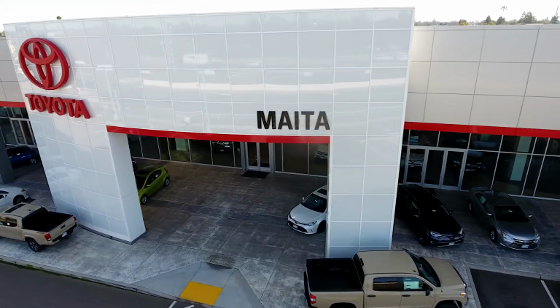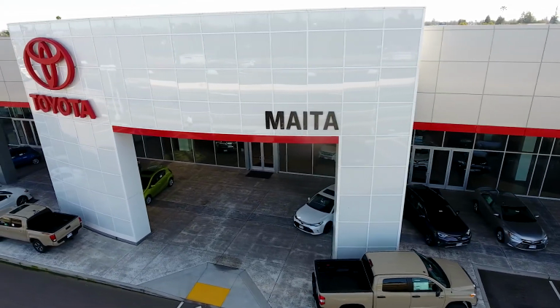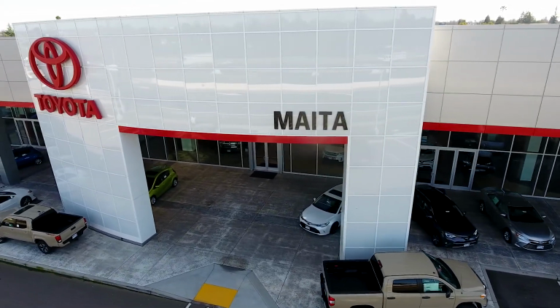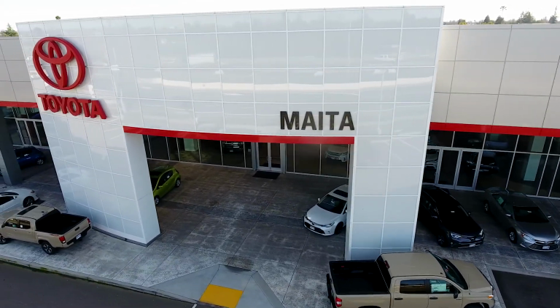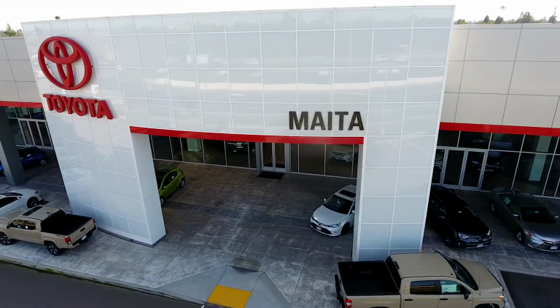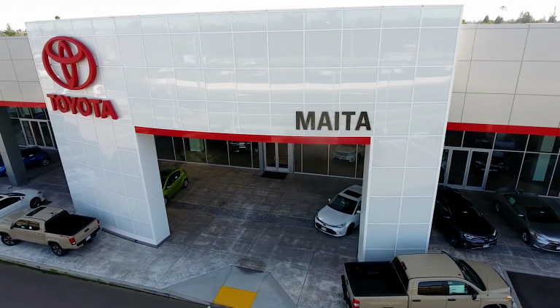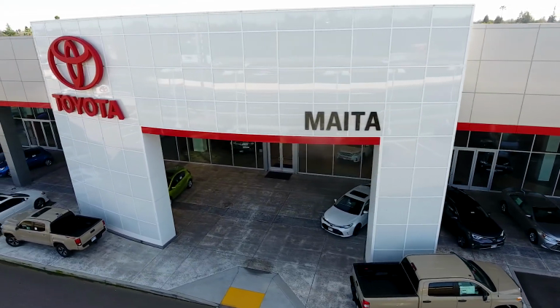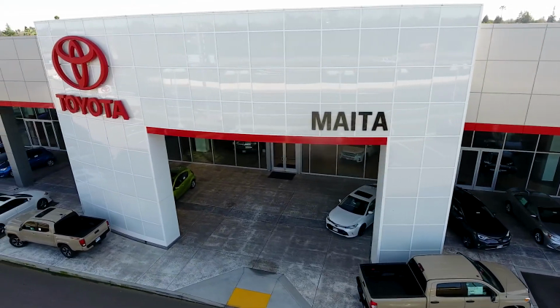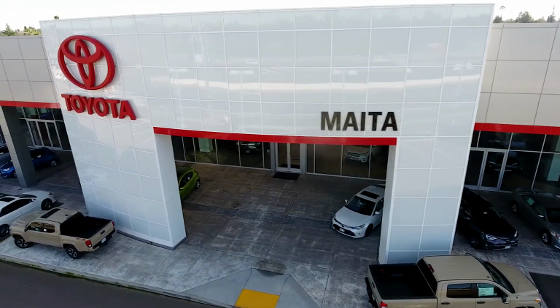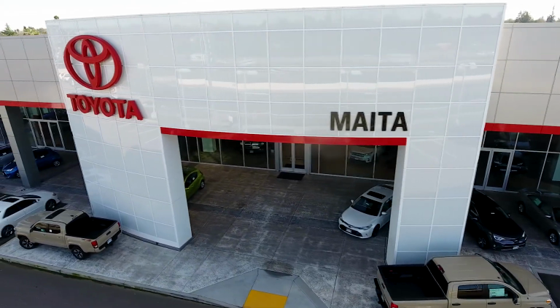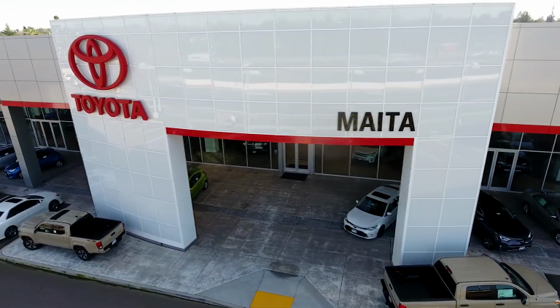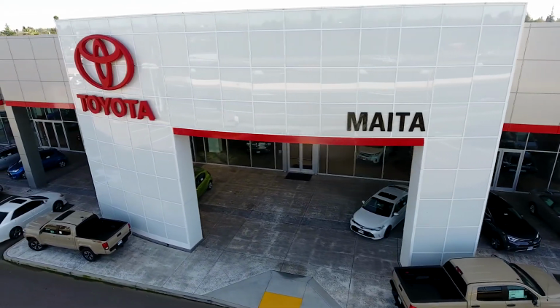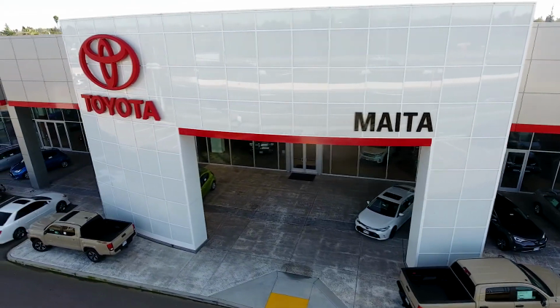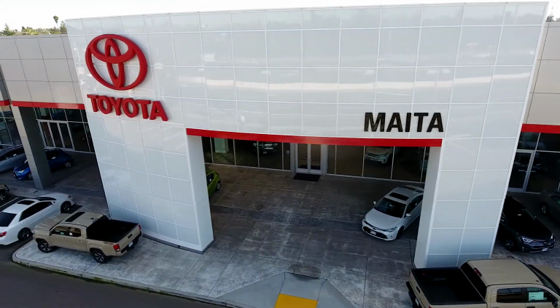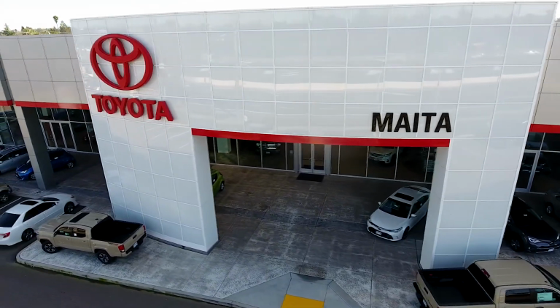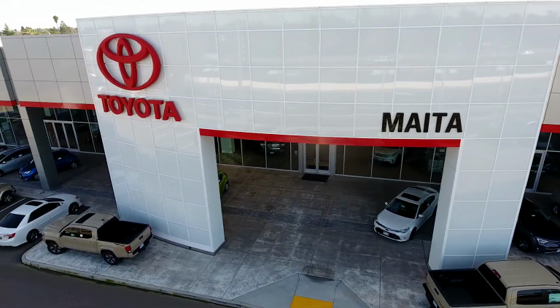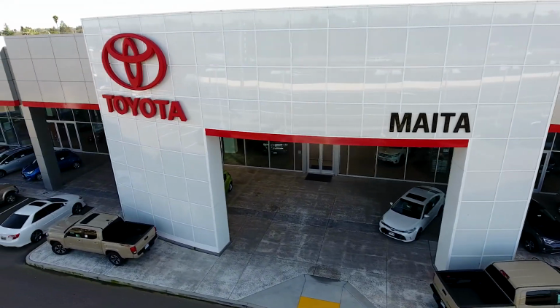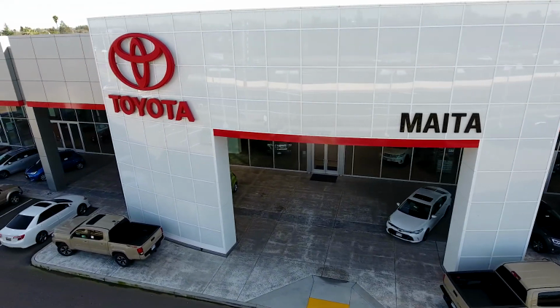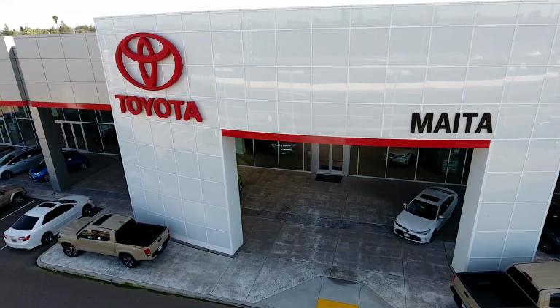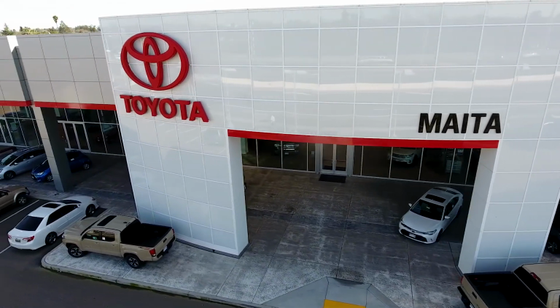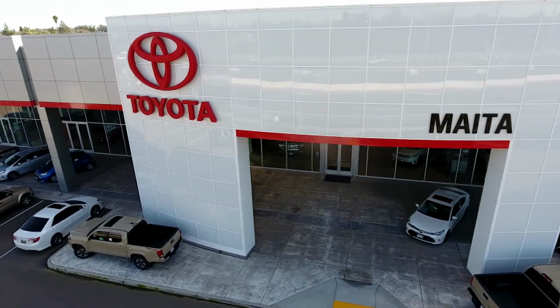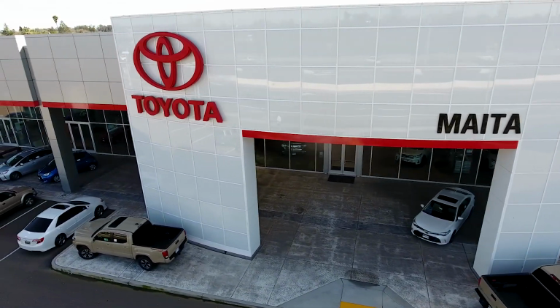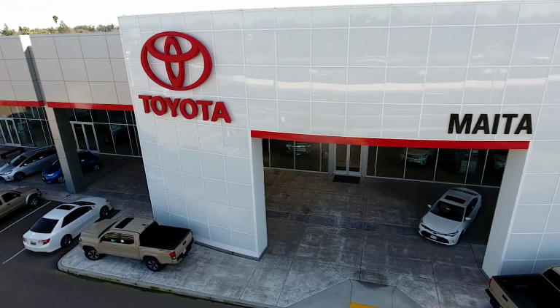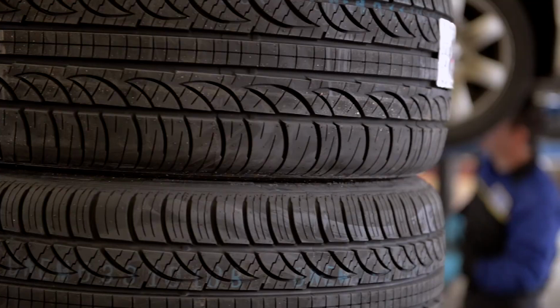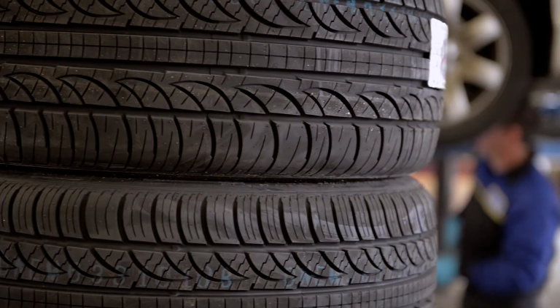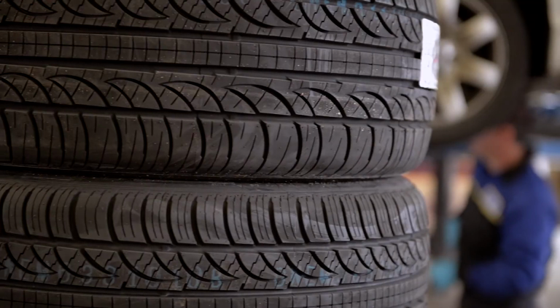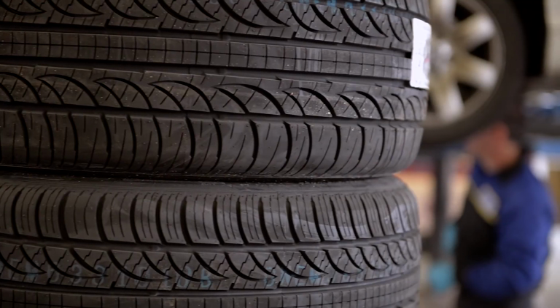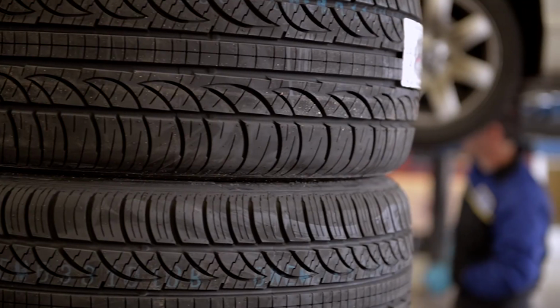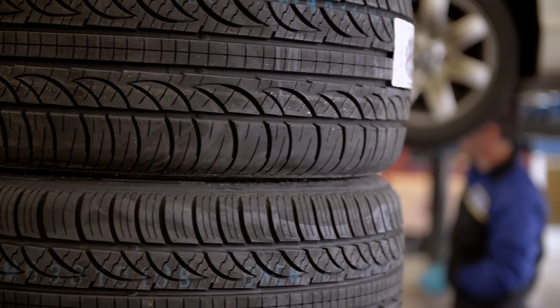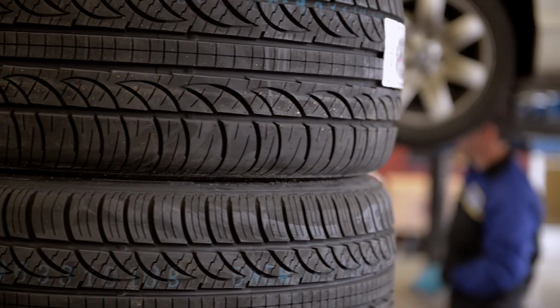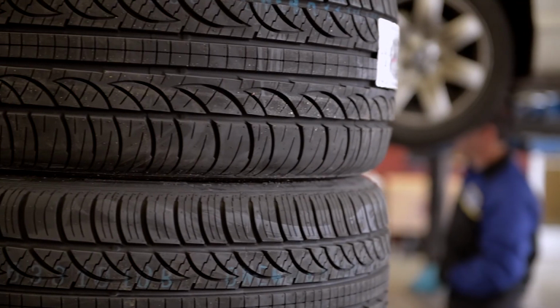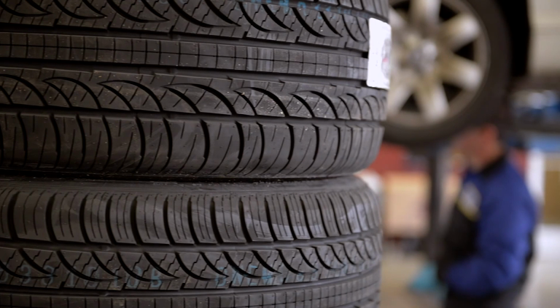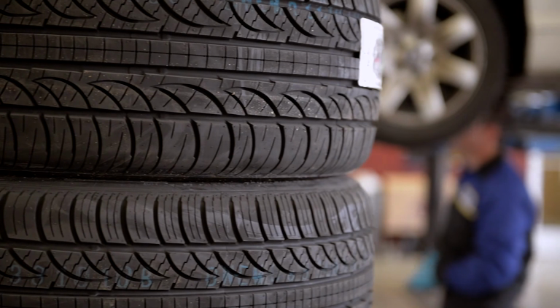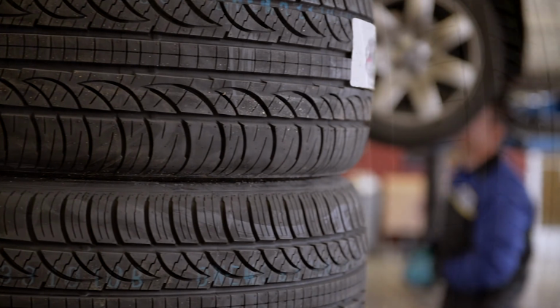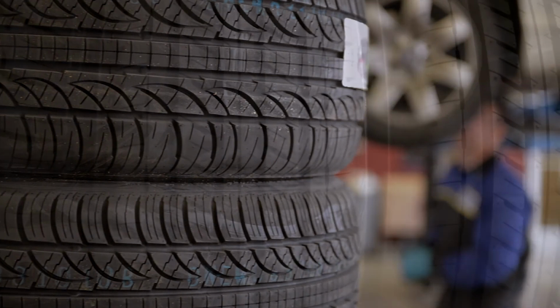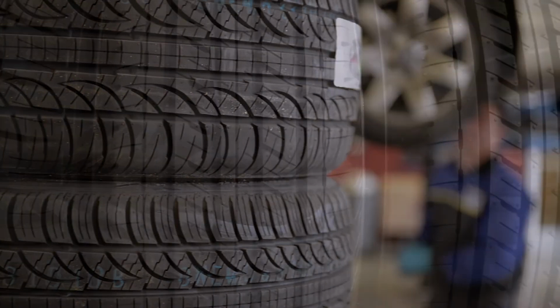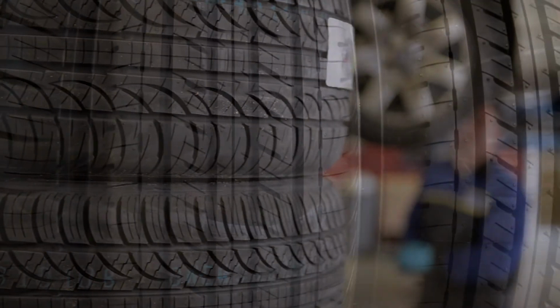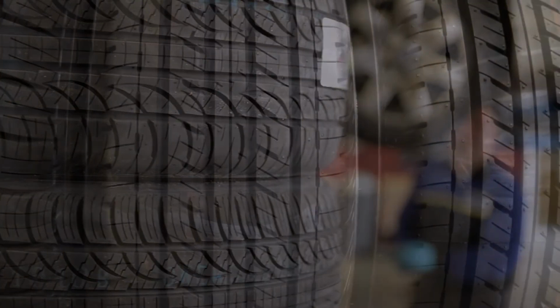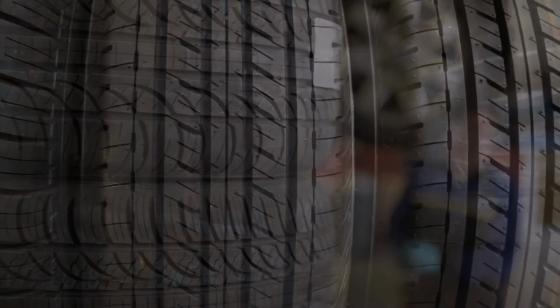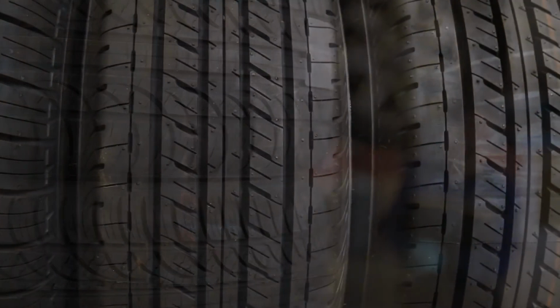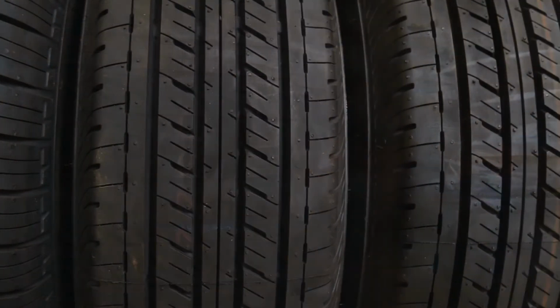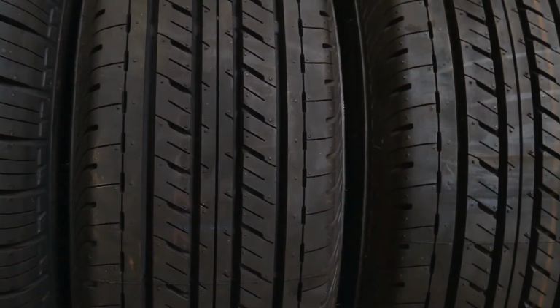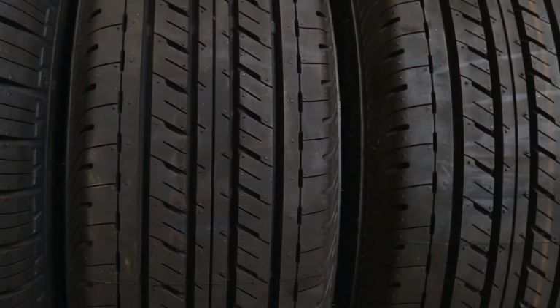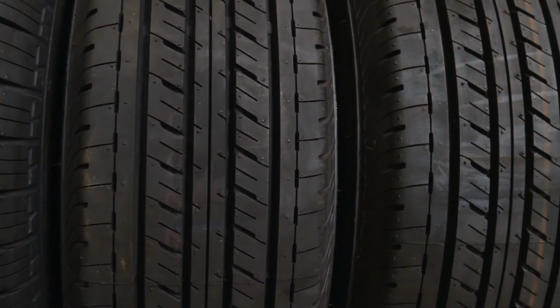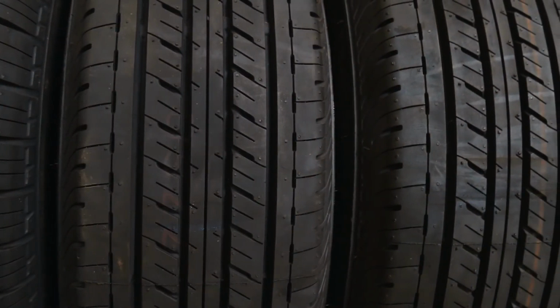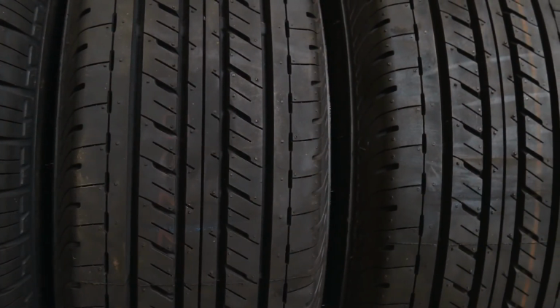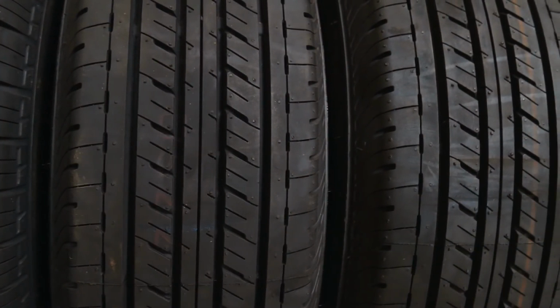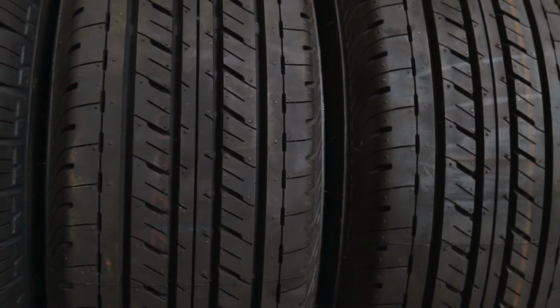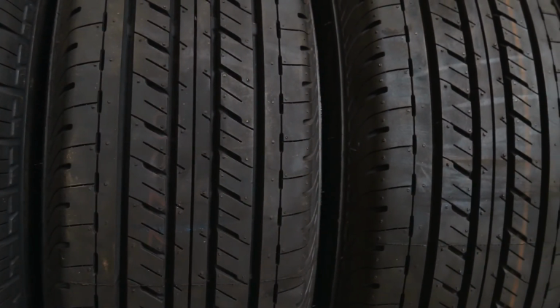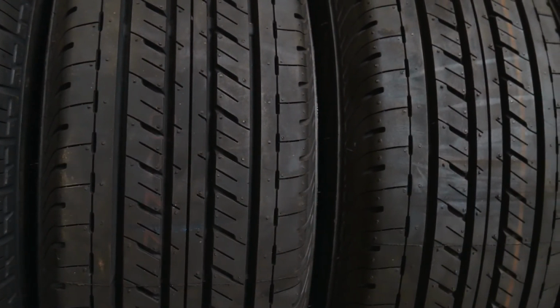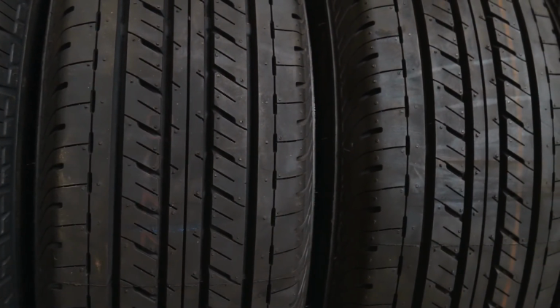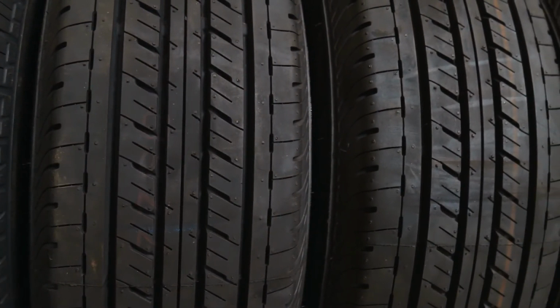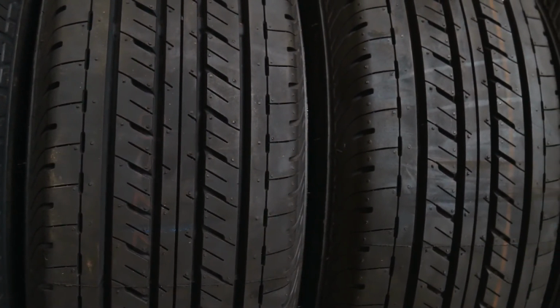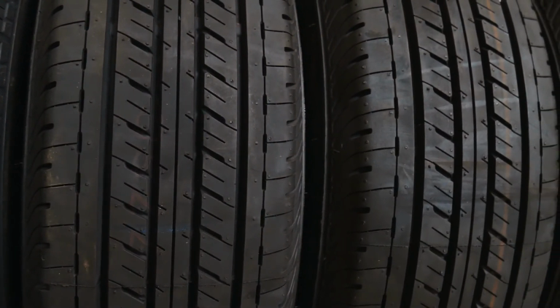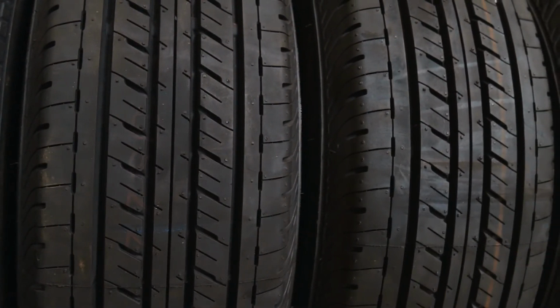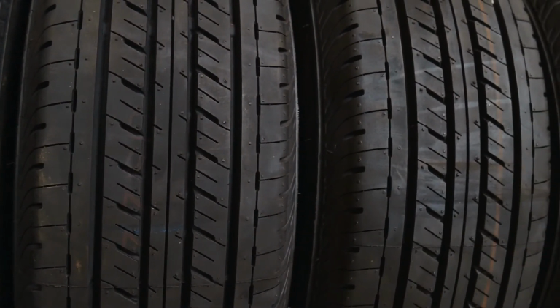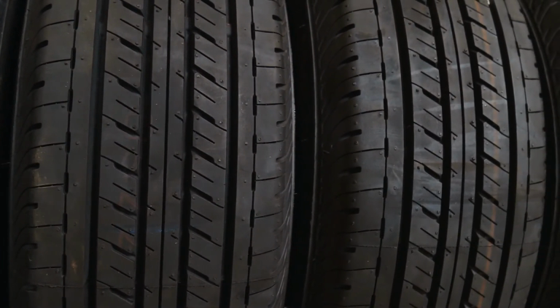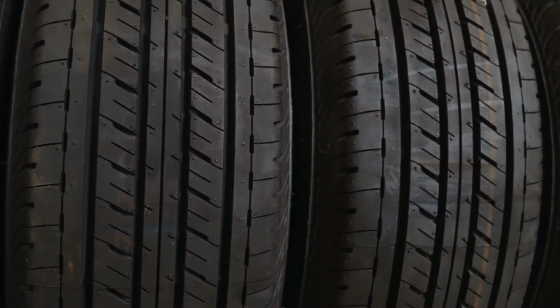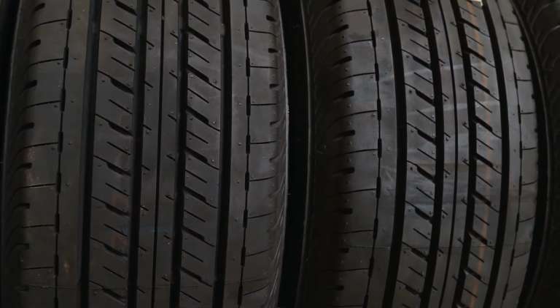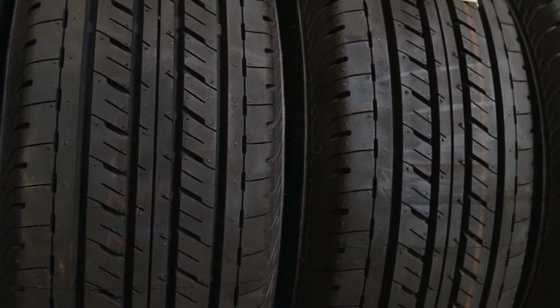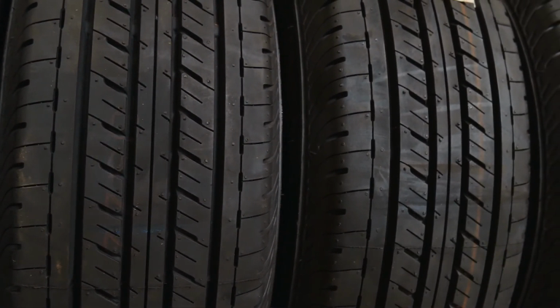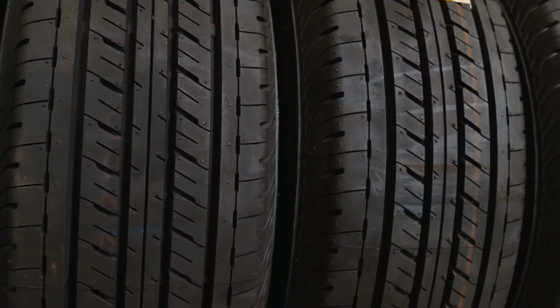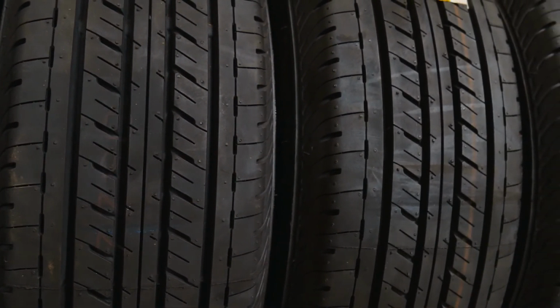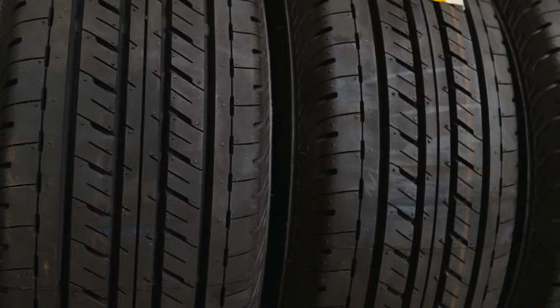It's tire time here at Maita Toyota. For a limited time only, buy three tires and get the fourth for only $1.